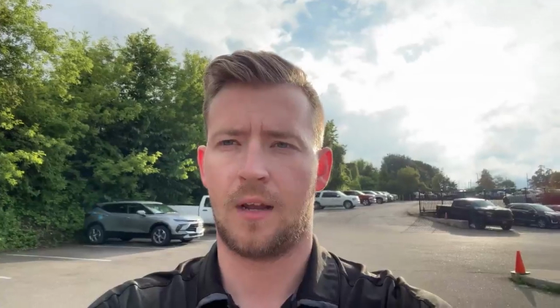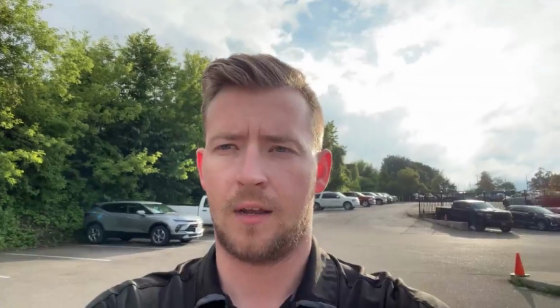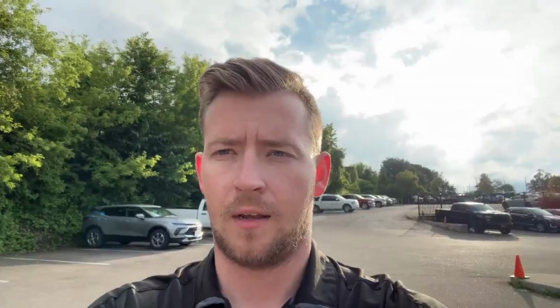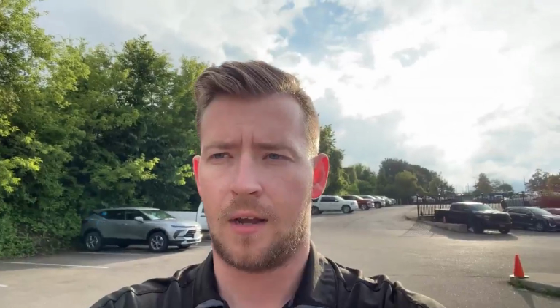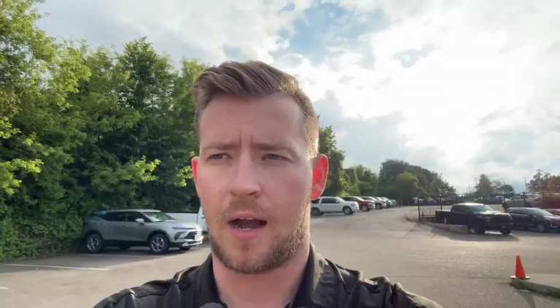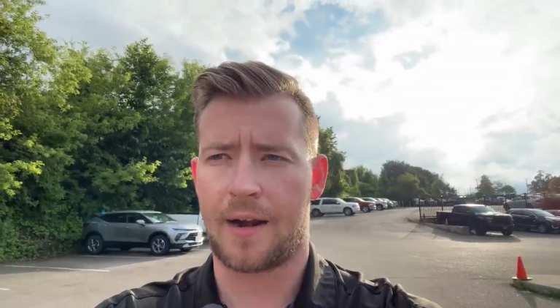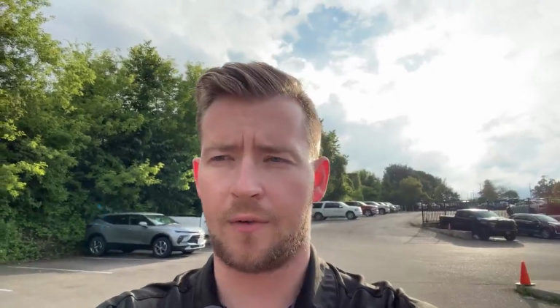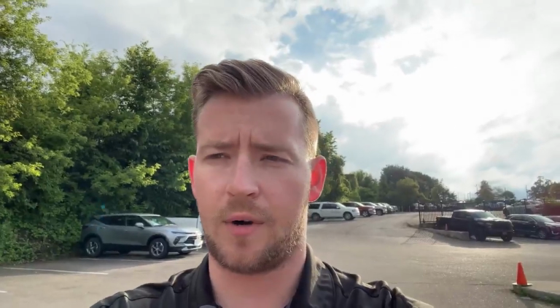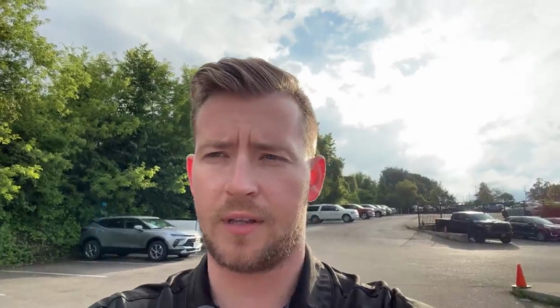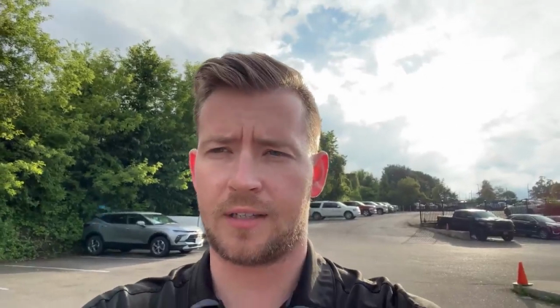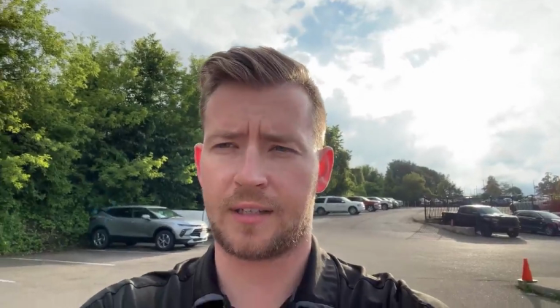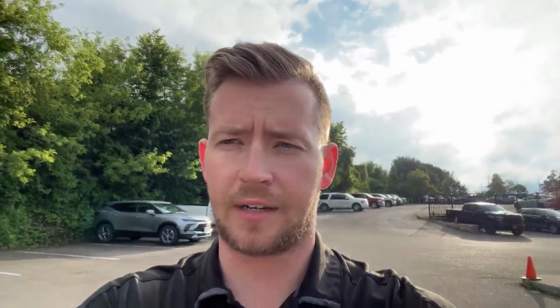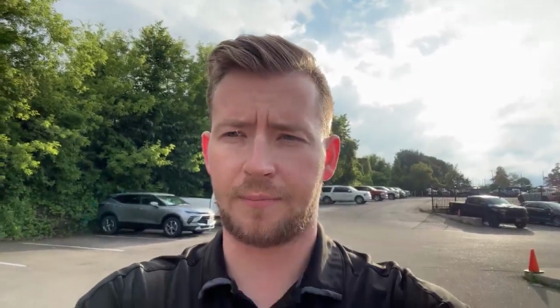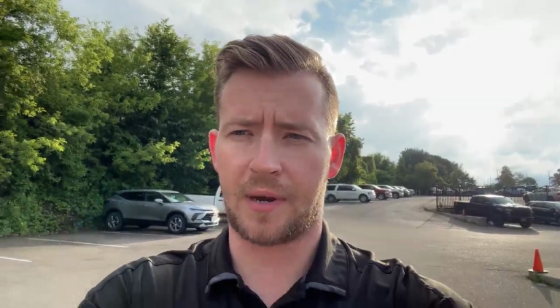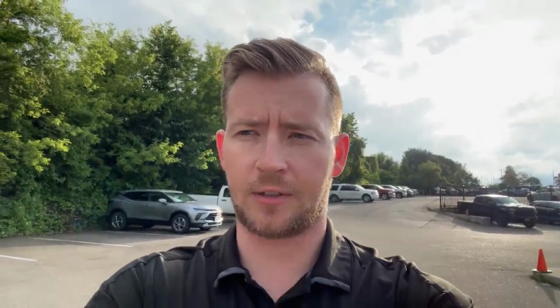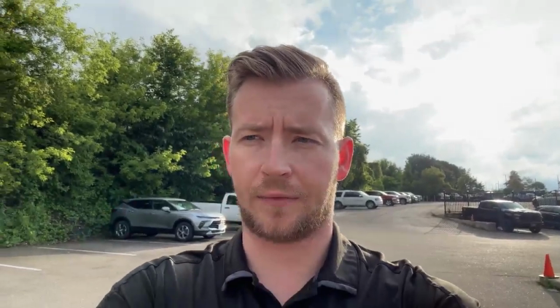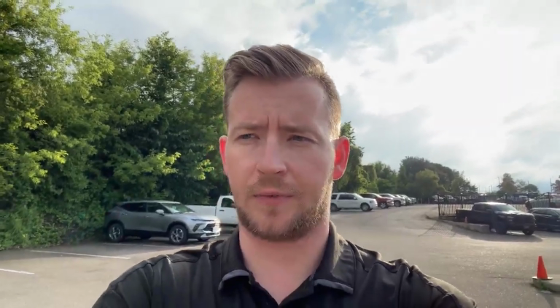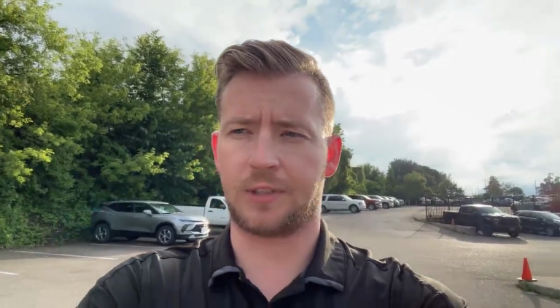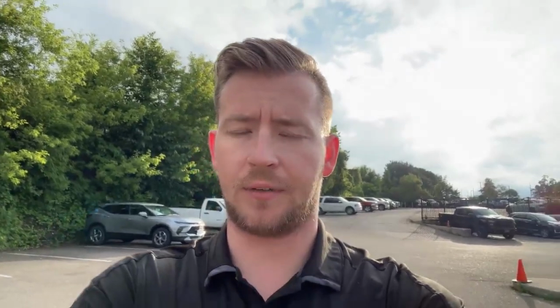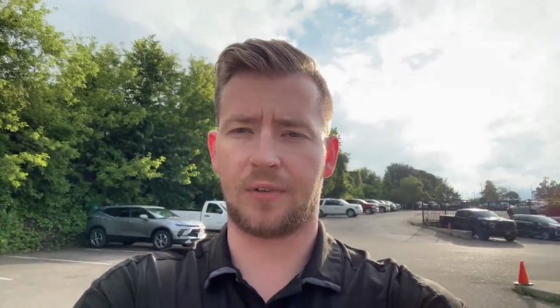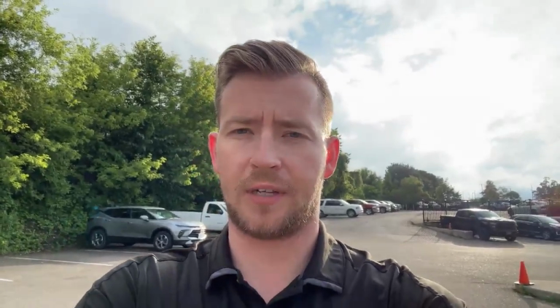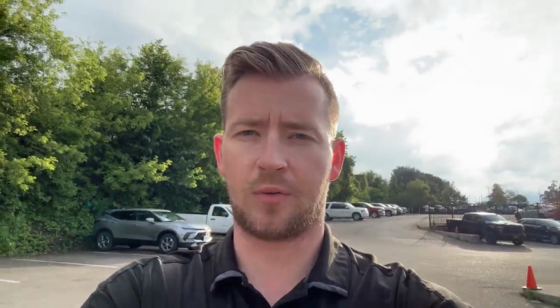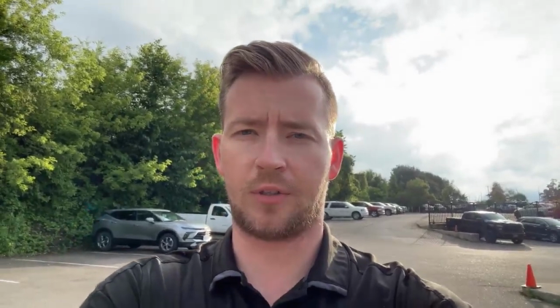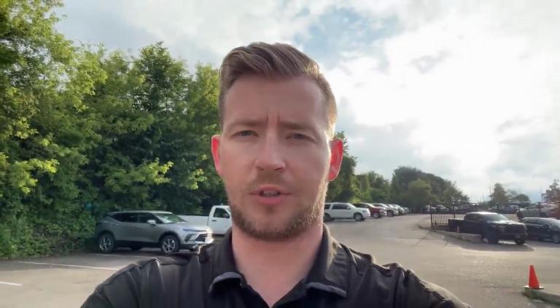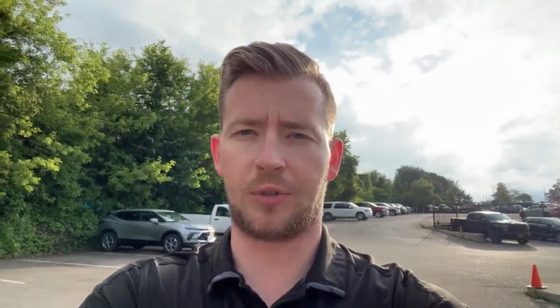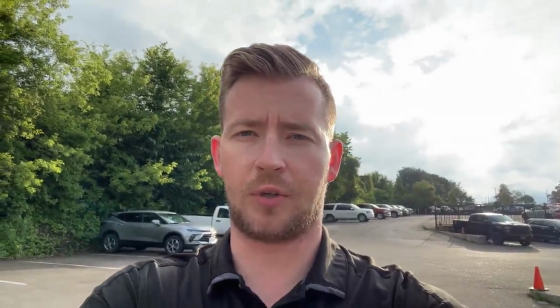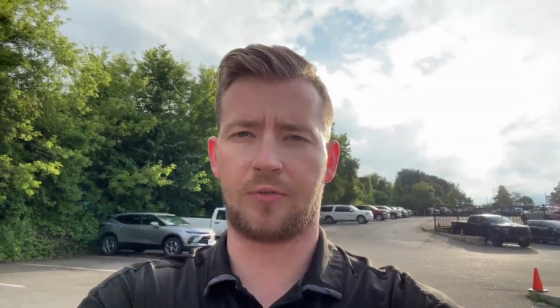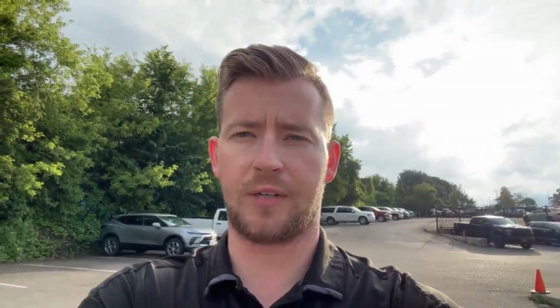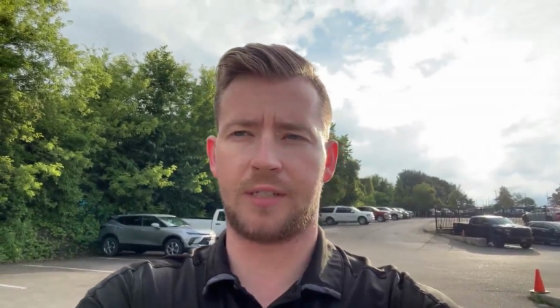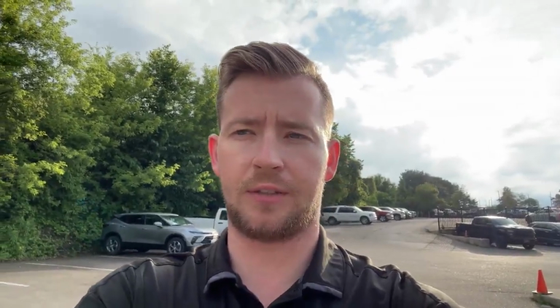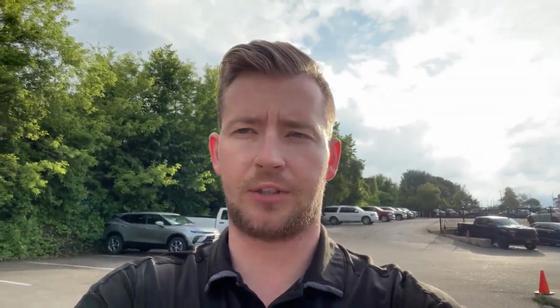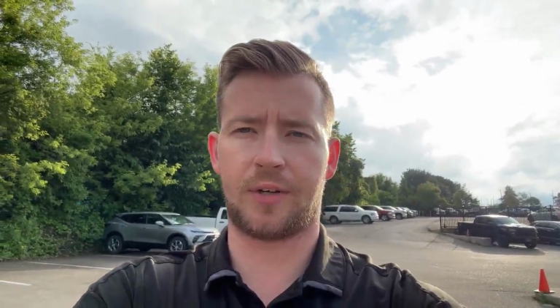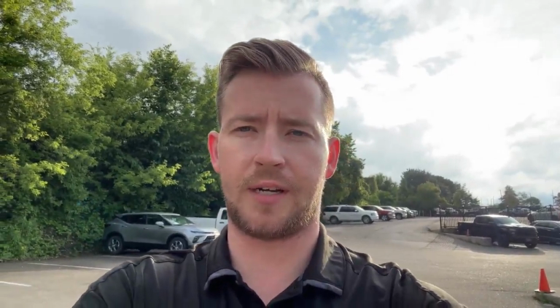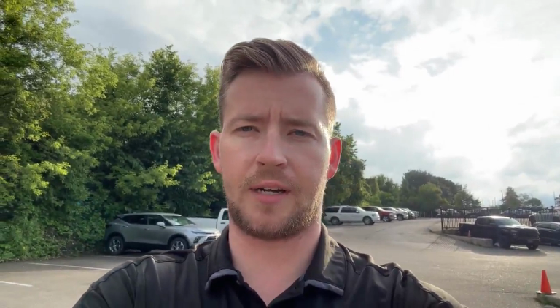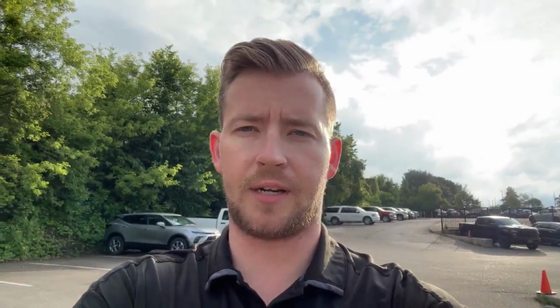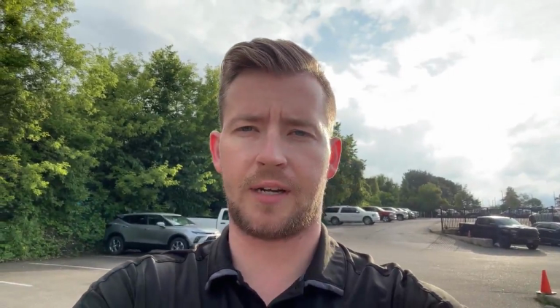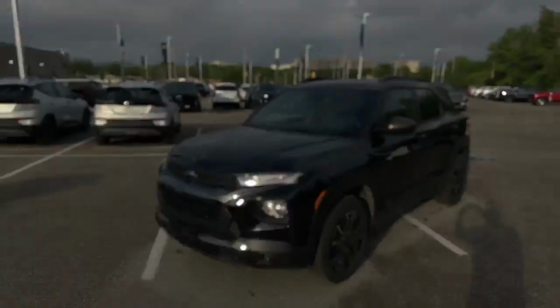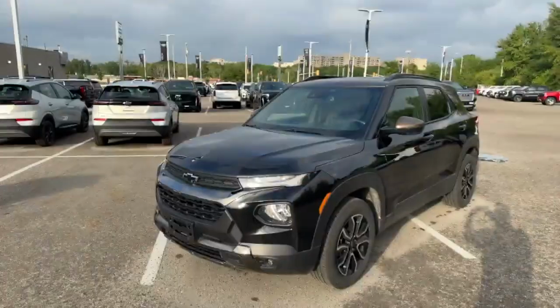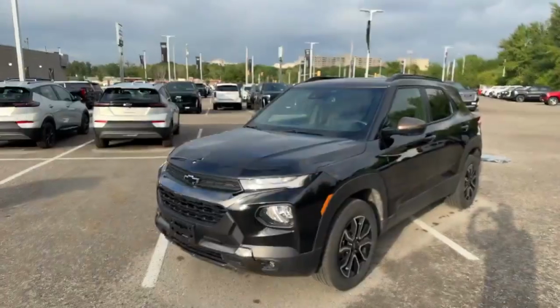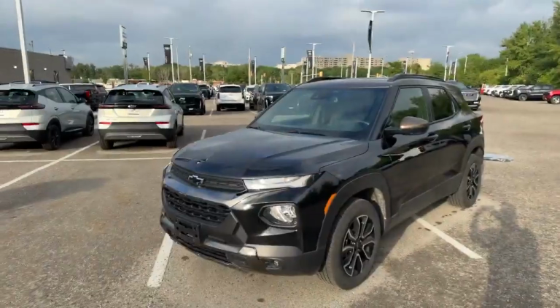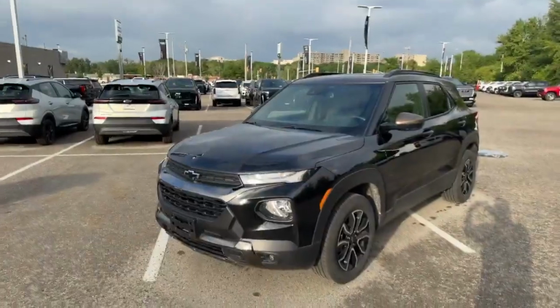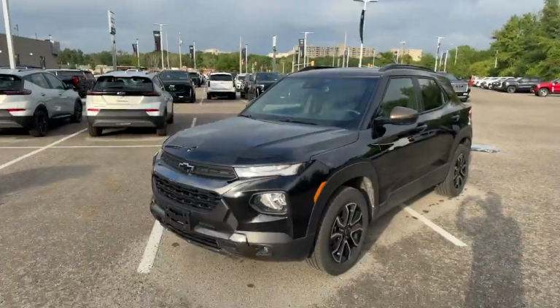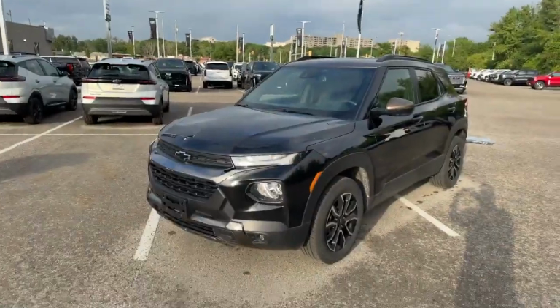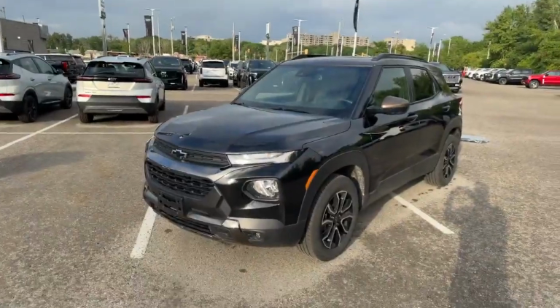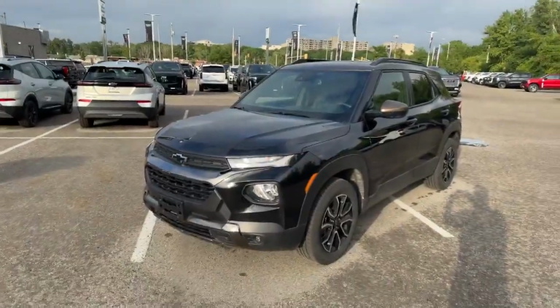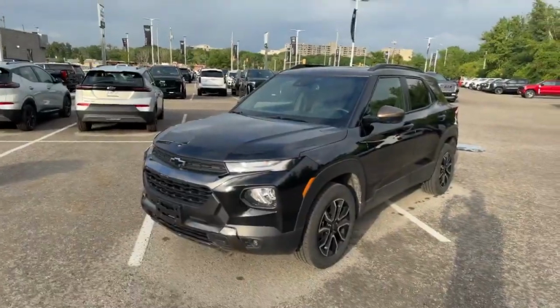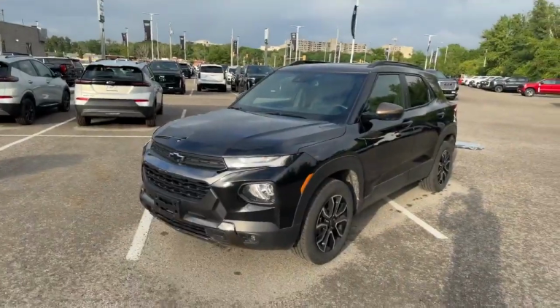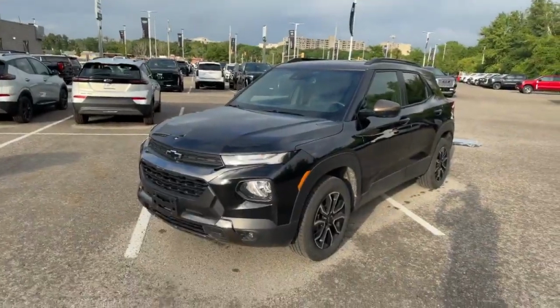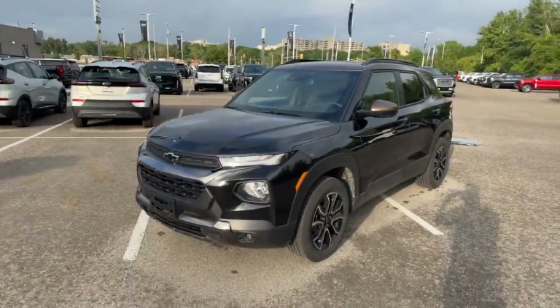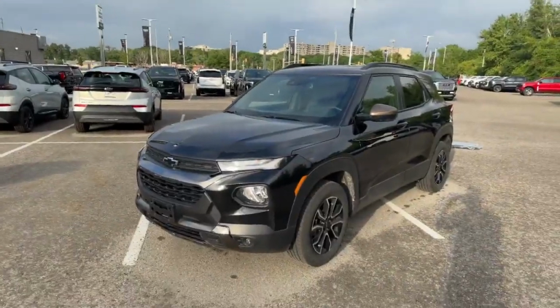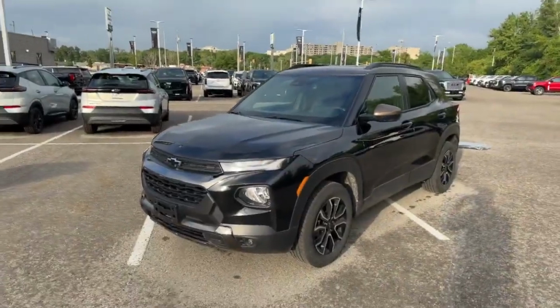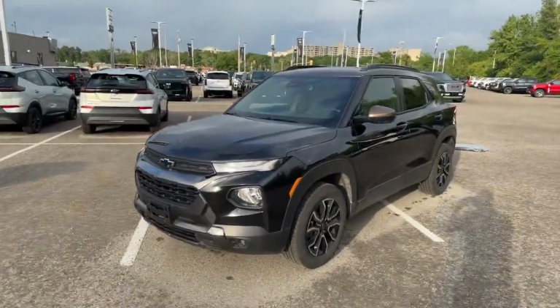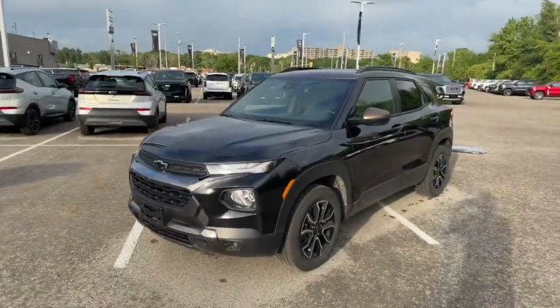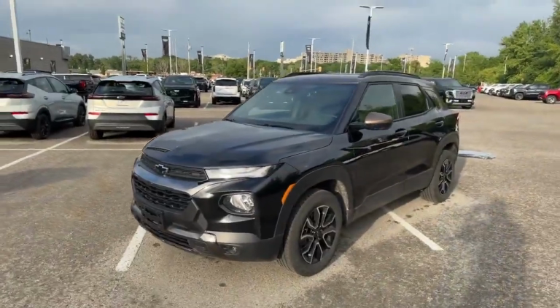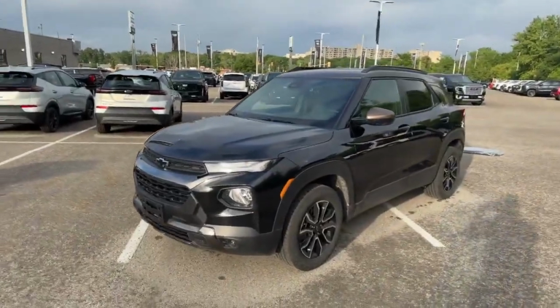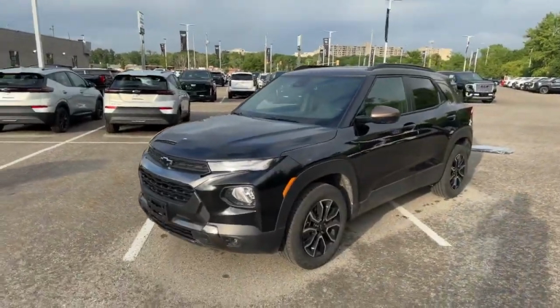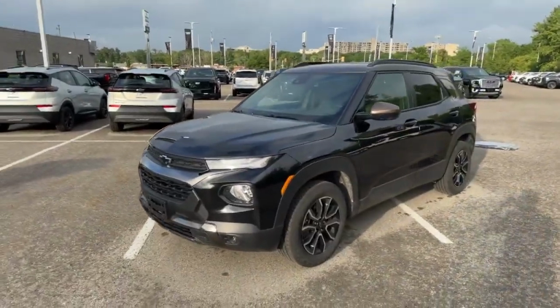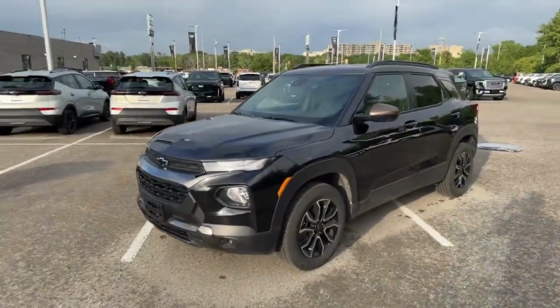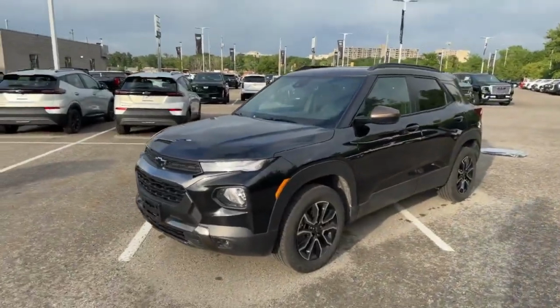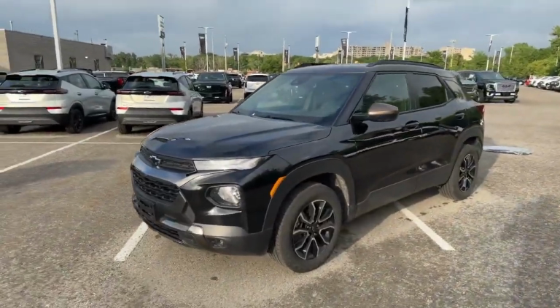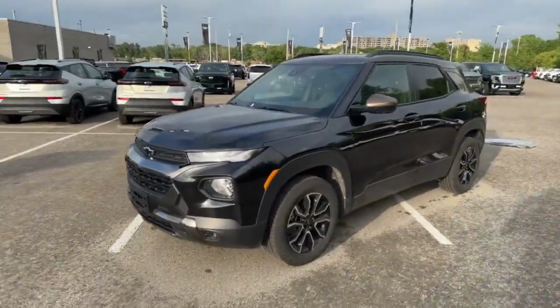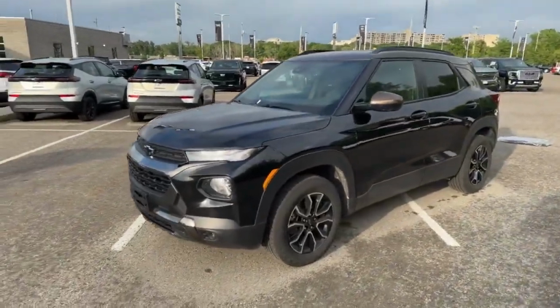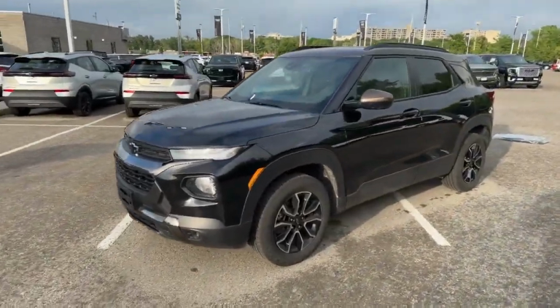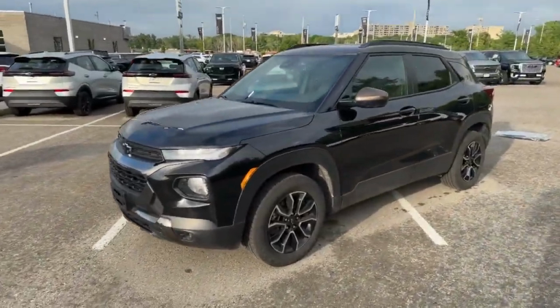Hi everyone, this is Tyson Patrick at Finch Chevrolet. I just wanted to show you our recently traded in 2022 Chevrolet Trailblazer.